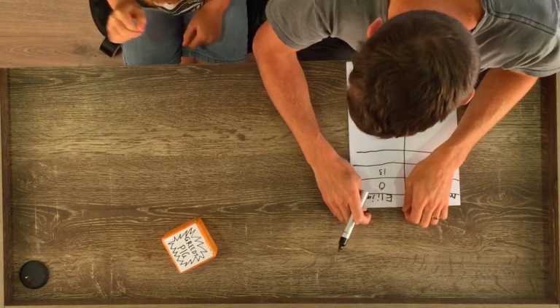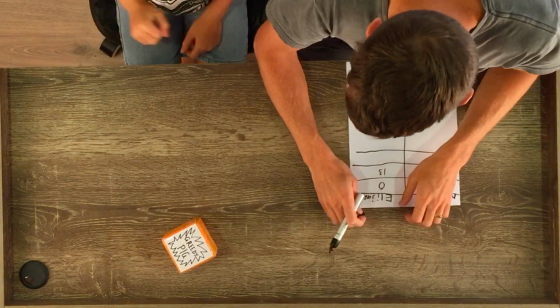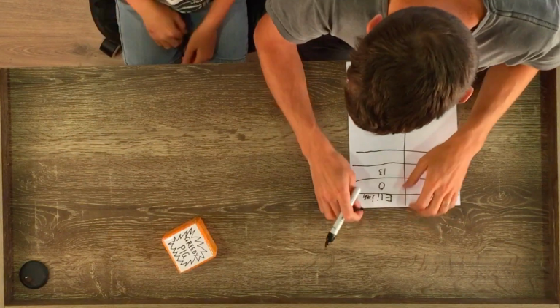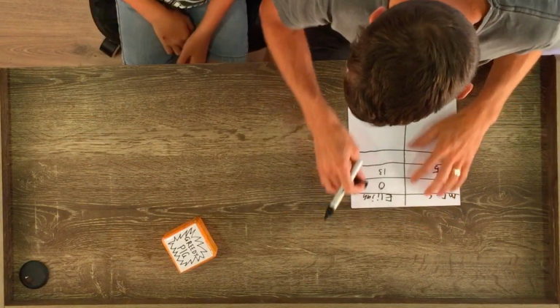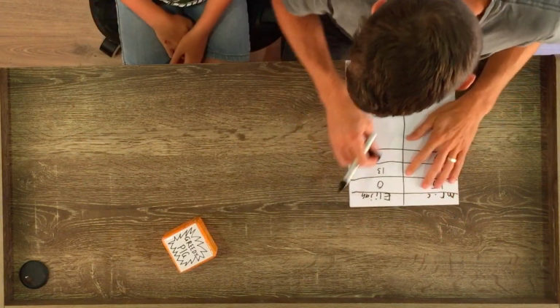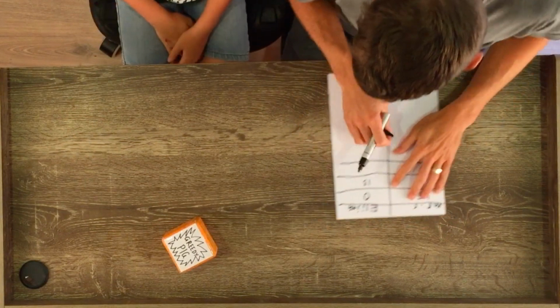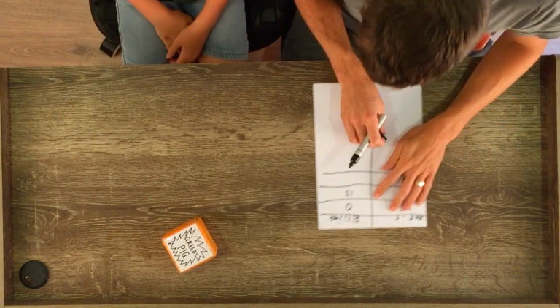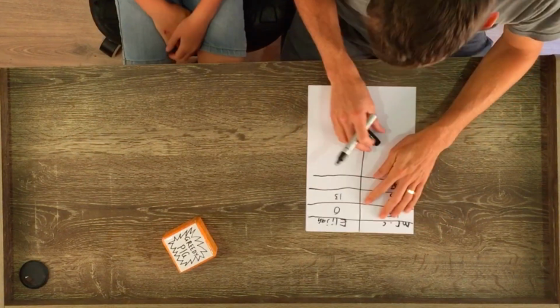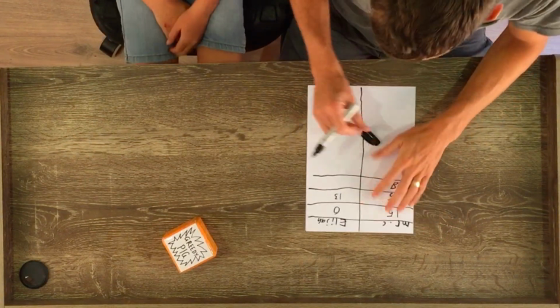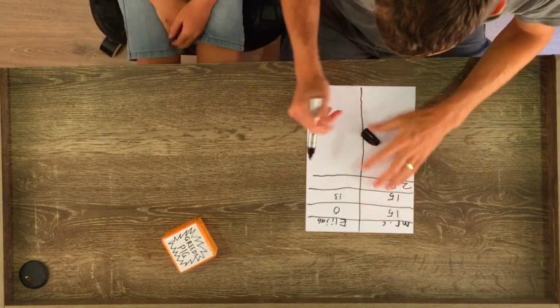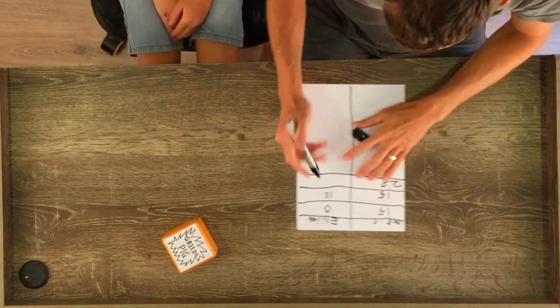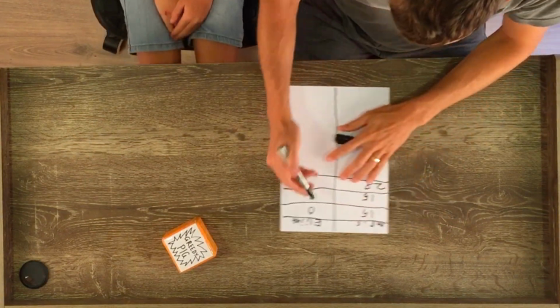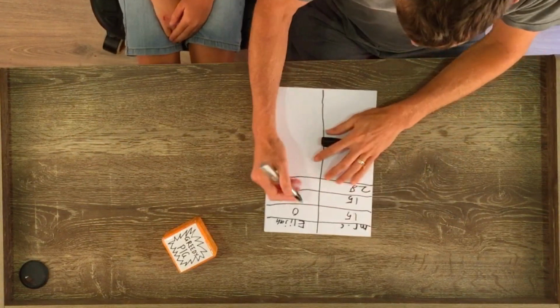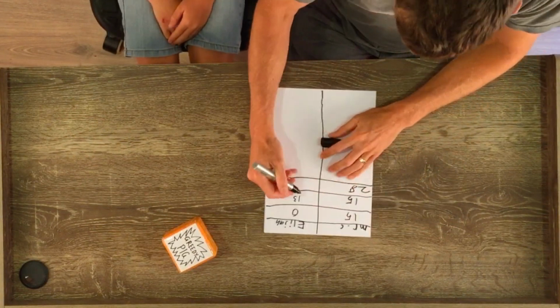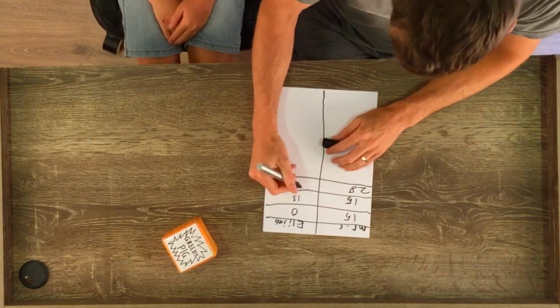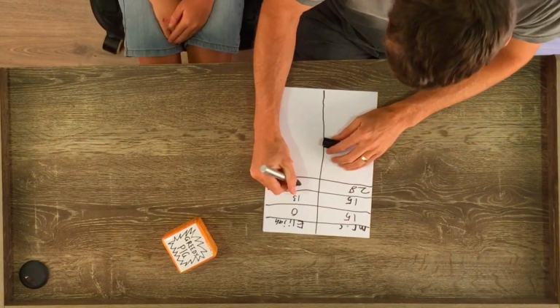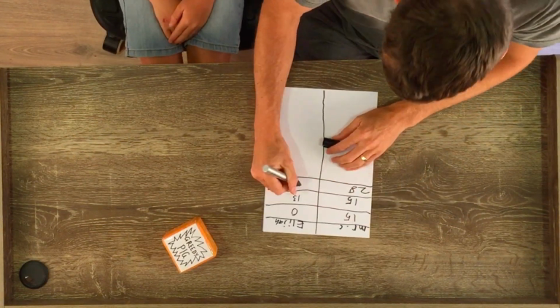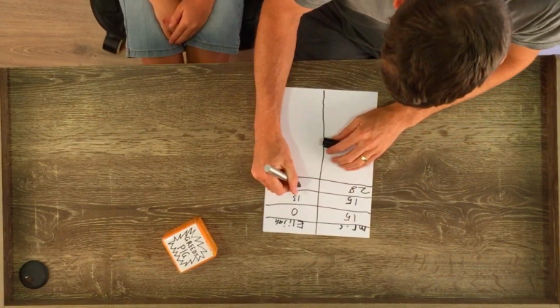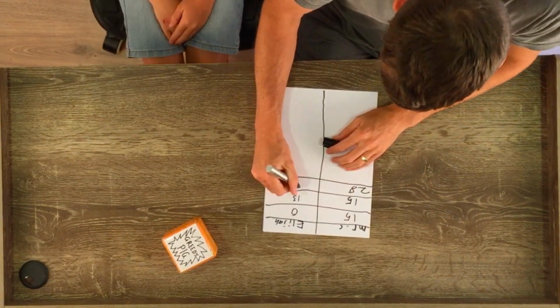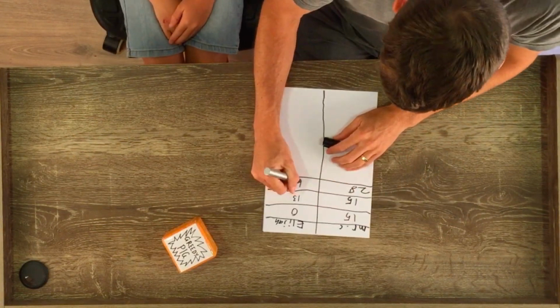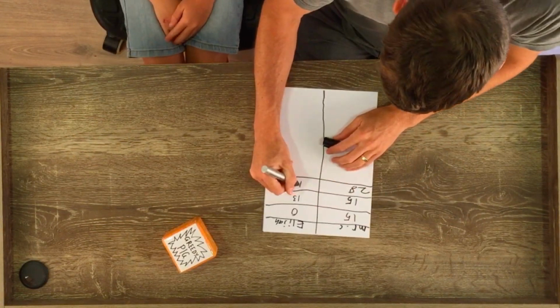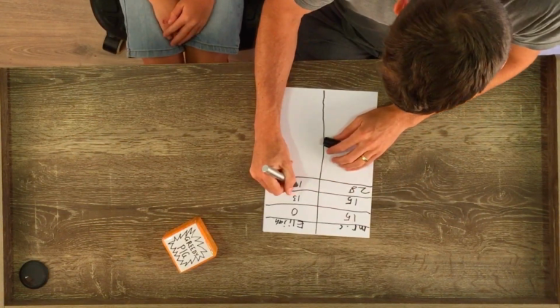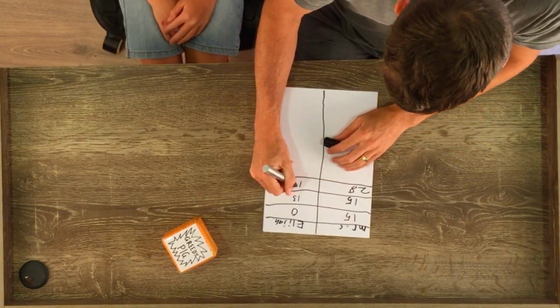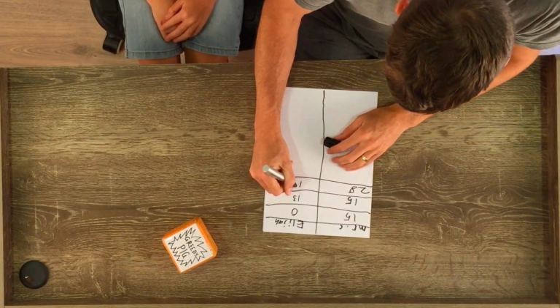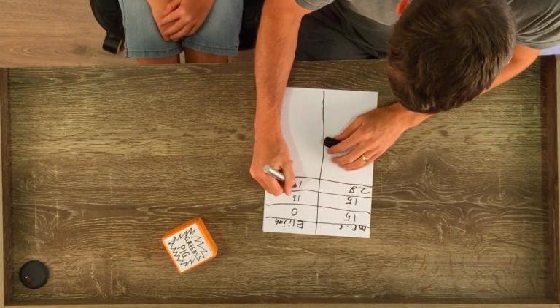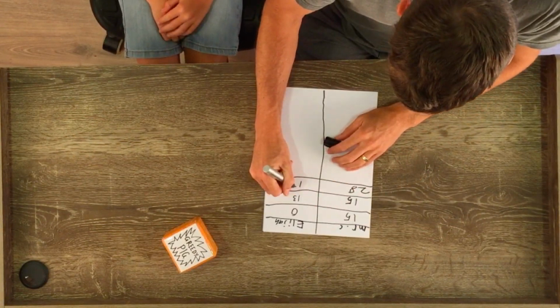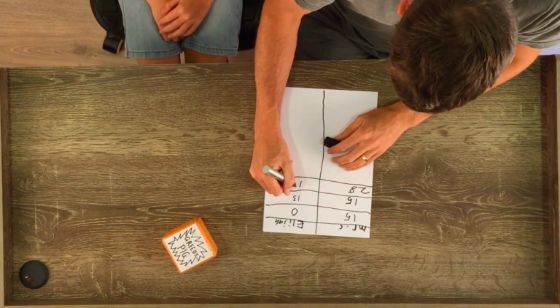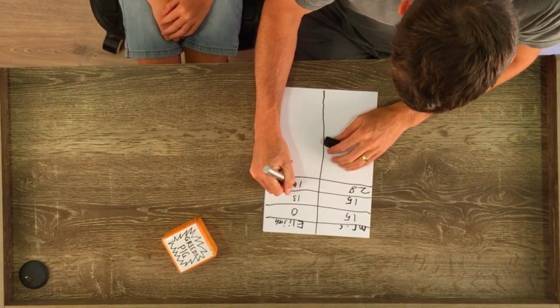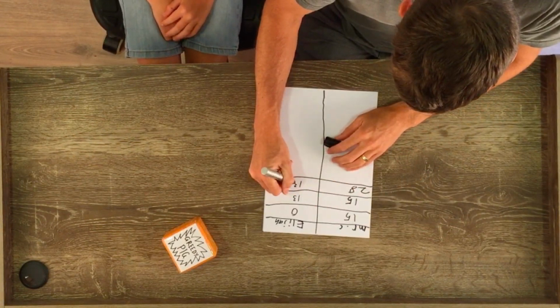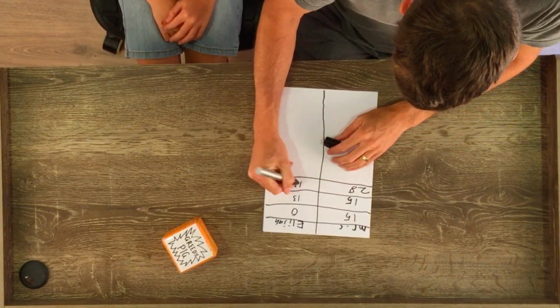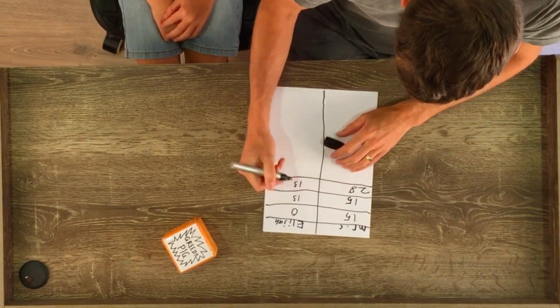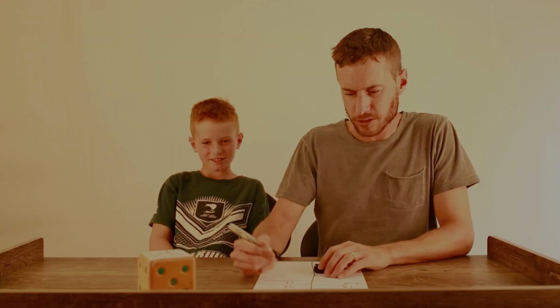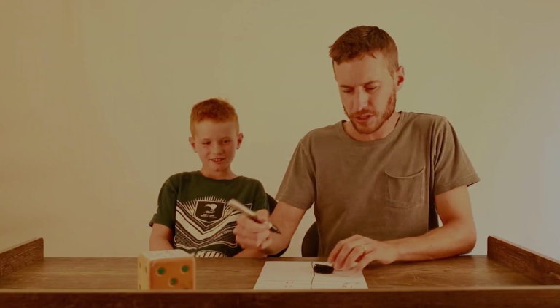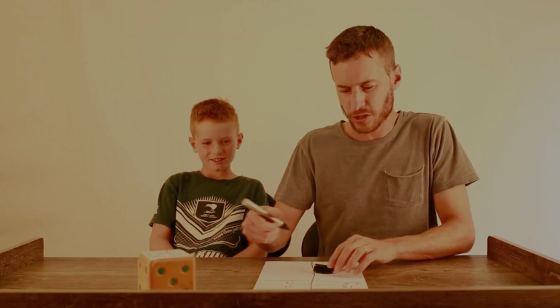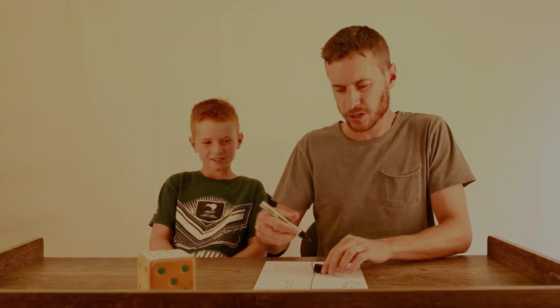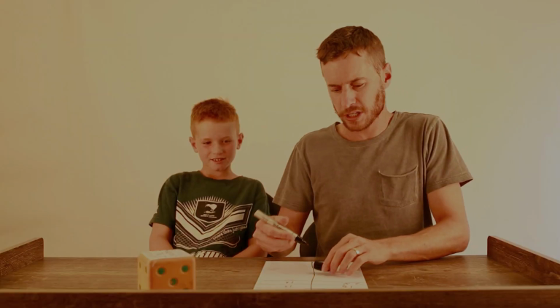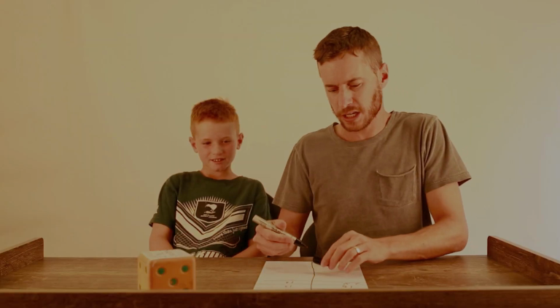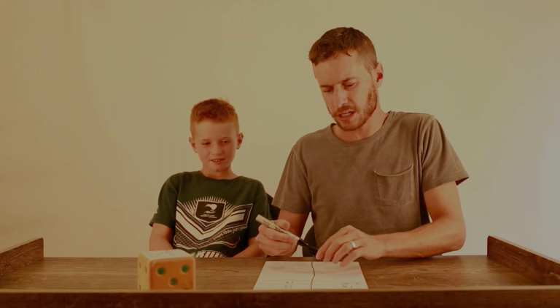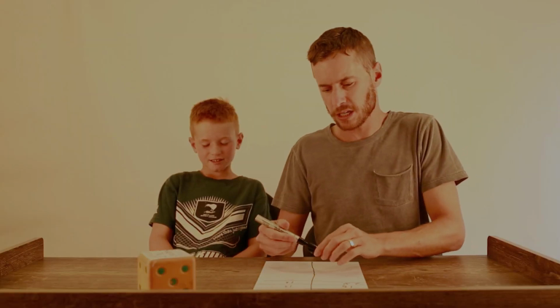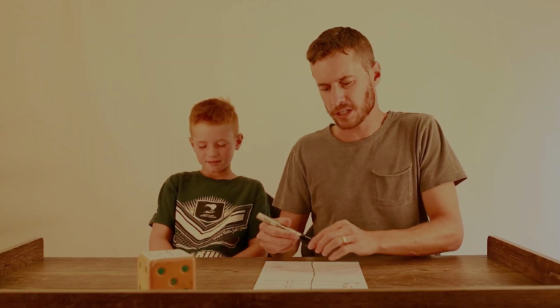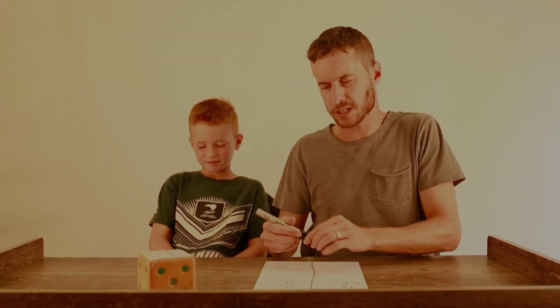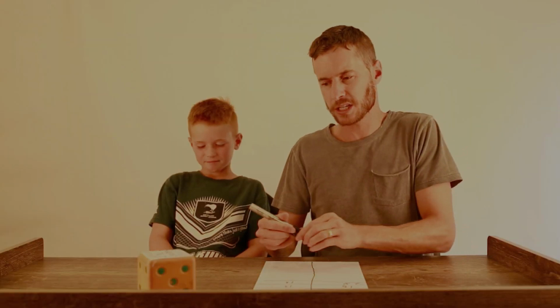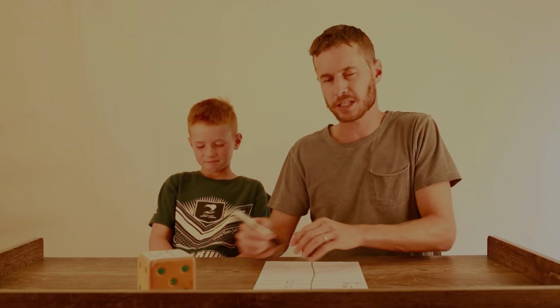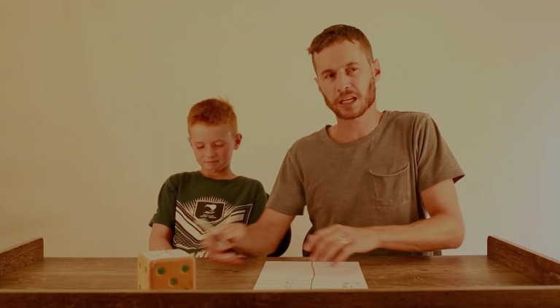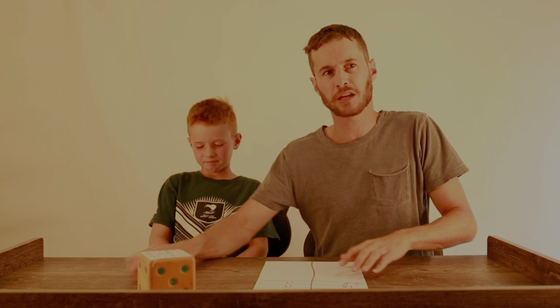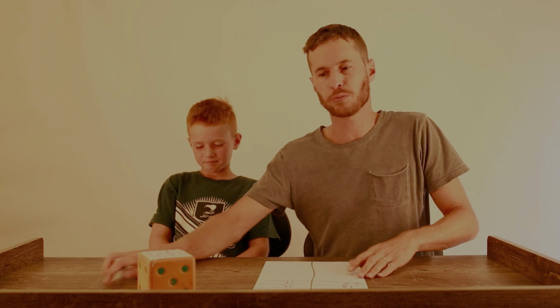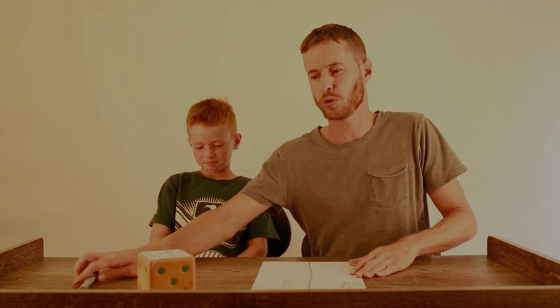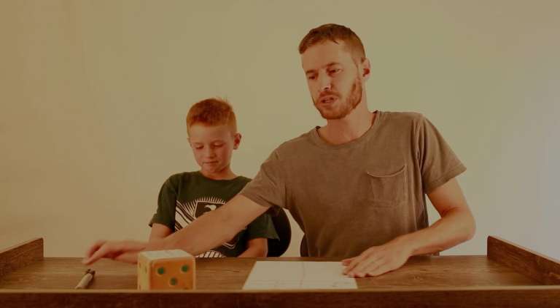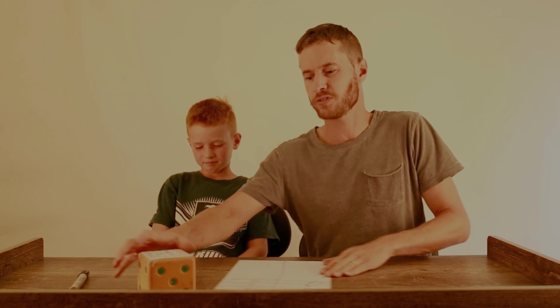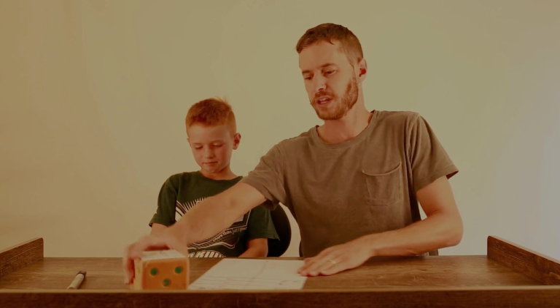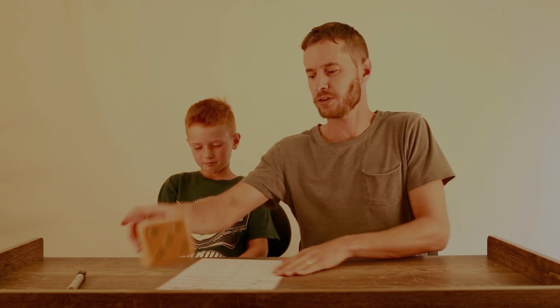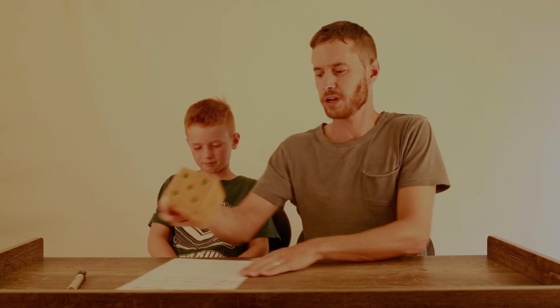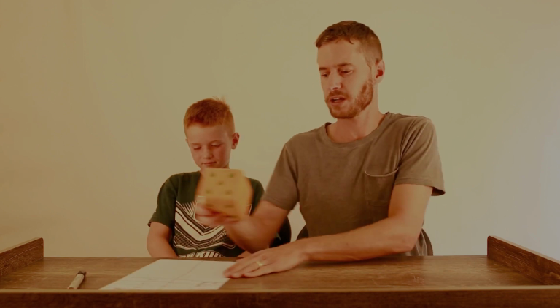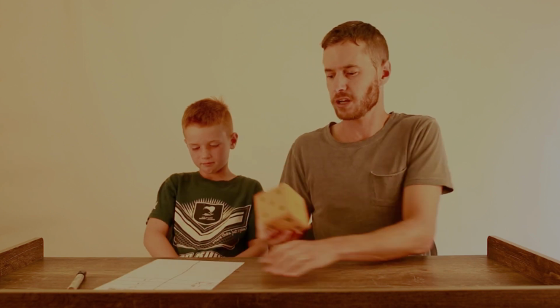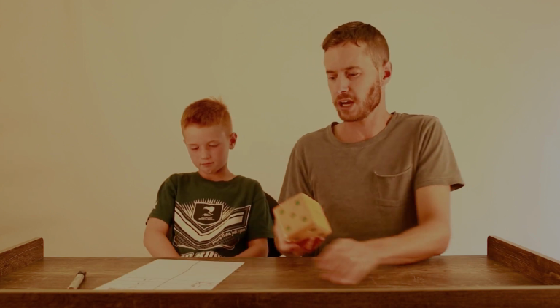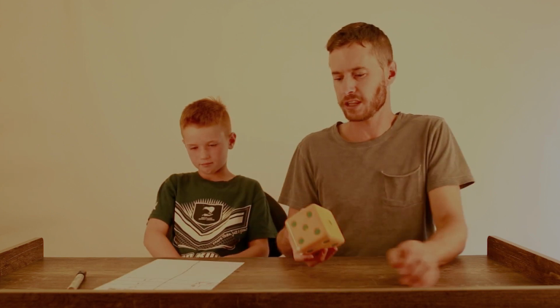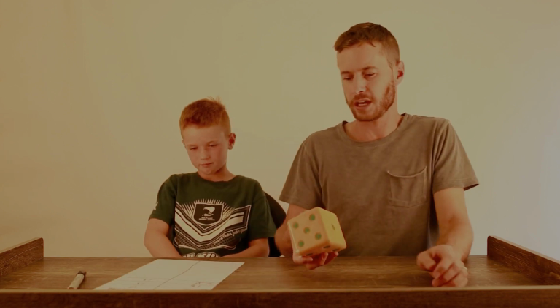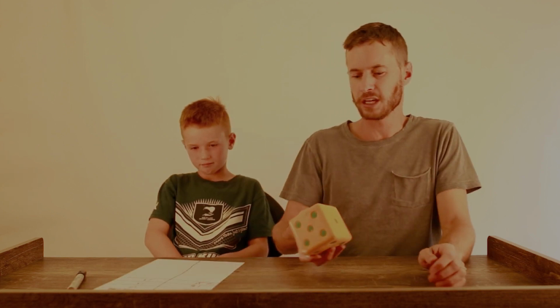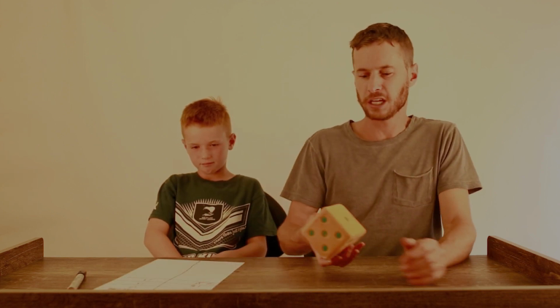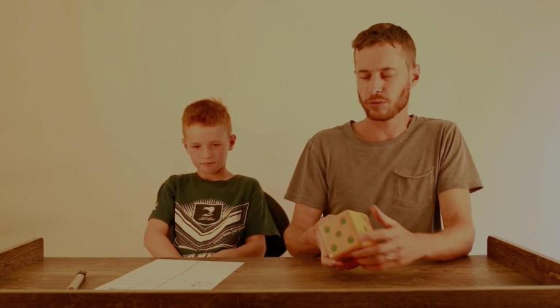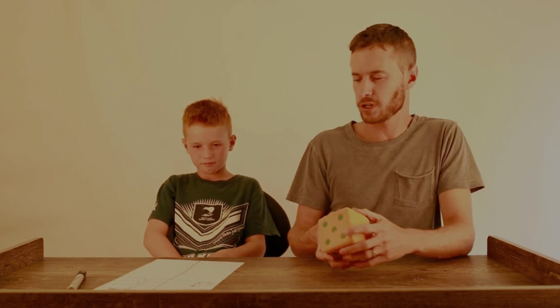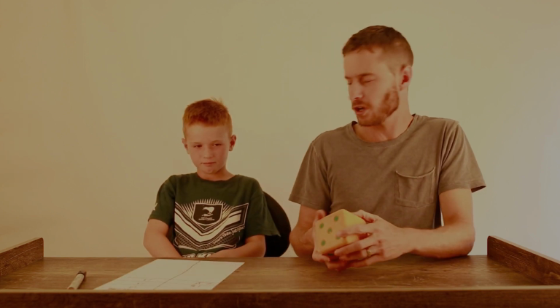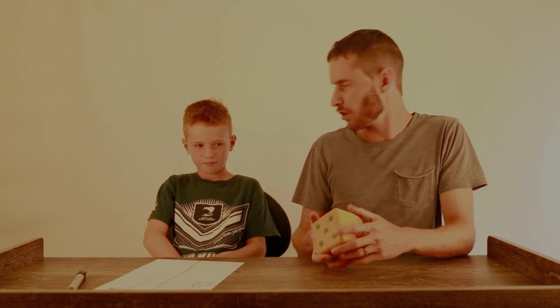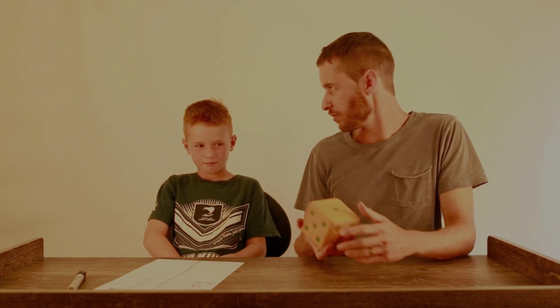Greedy Pig on the first roll! So Elijah doesn't lose his 13 — he just doesn't gain any points for that round either.